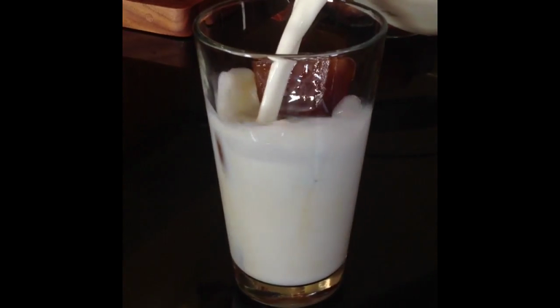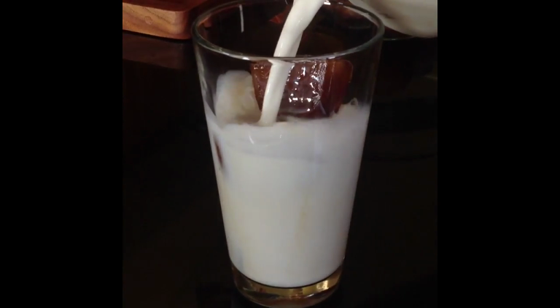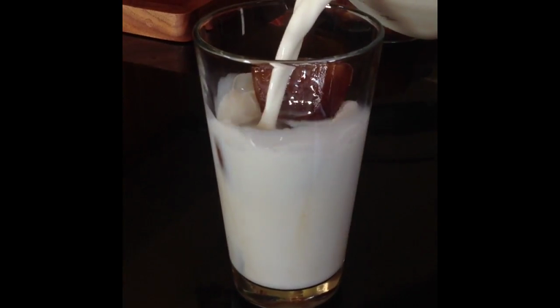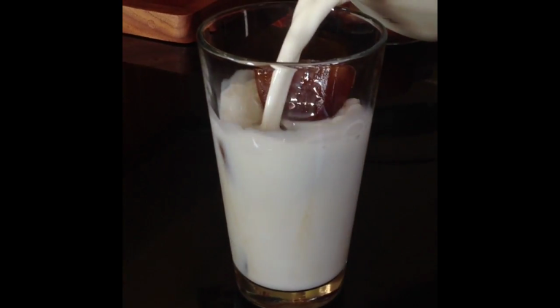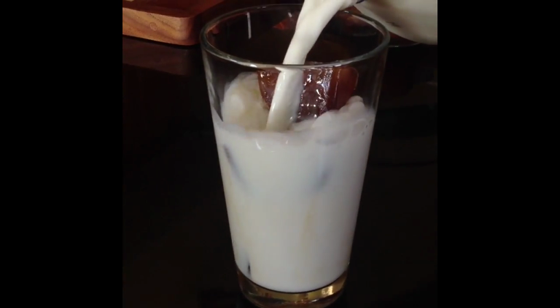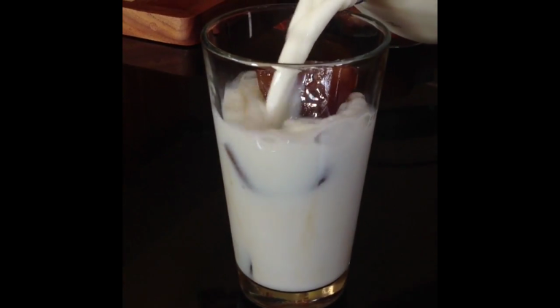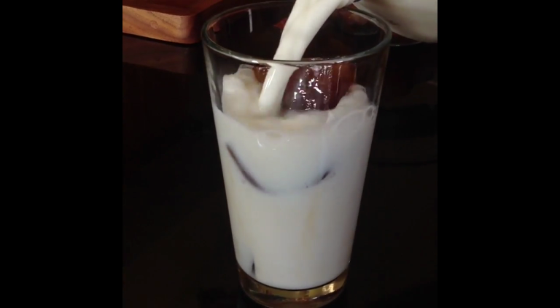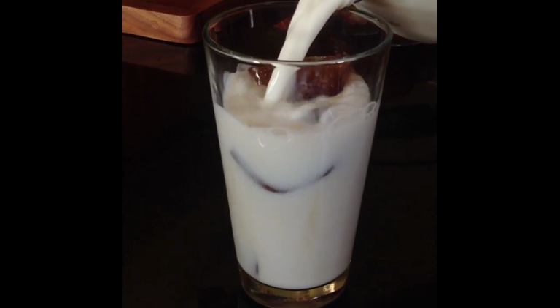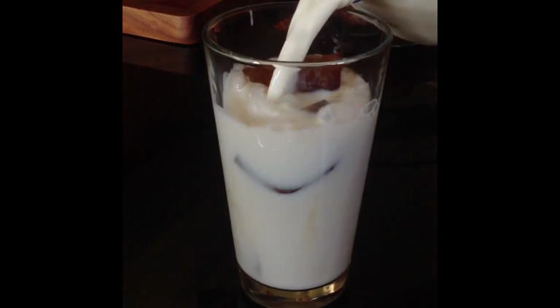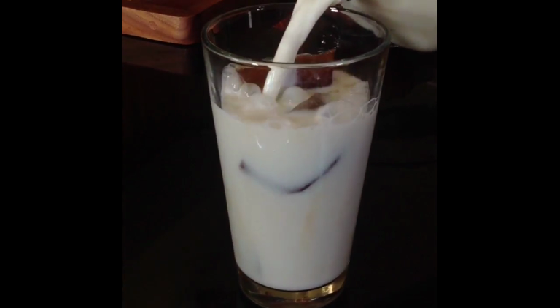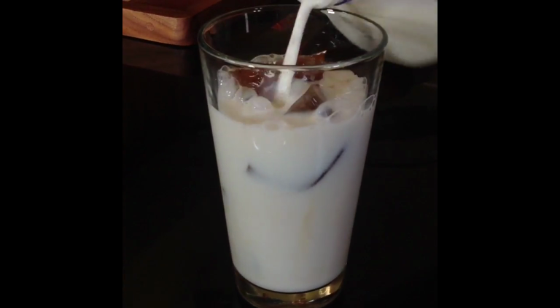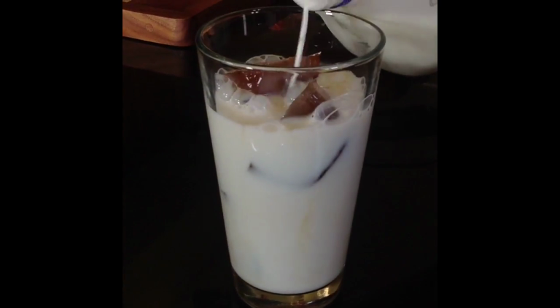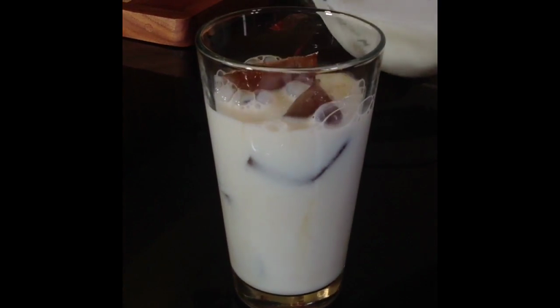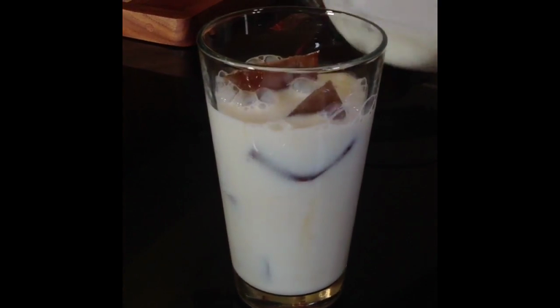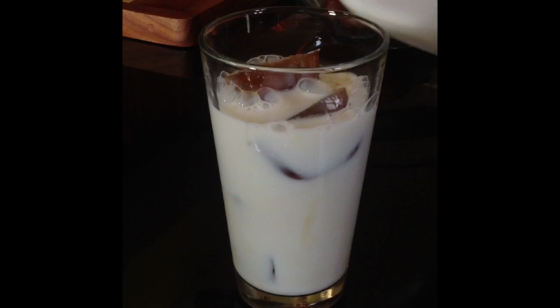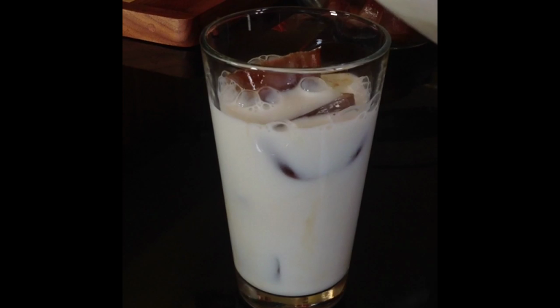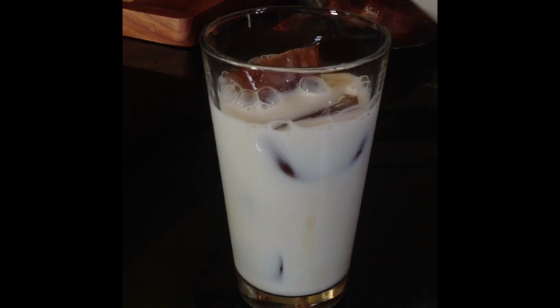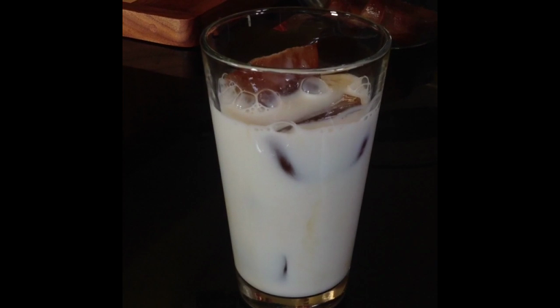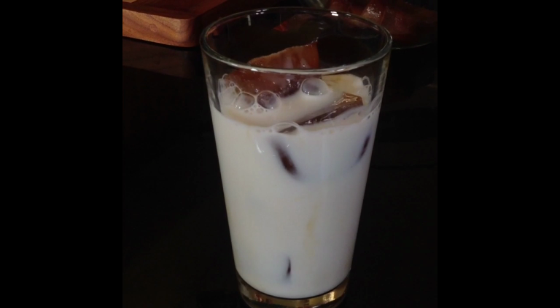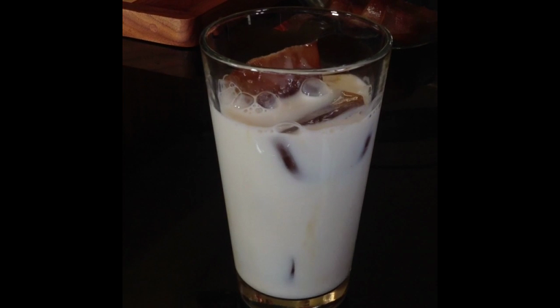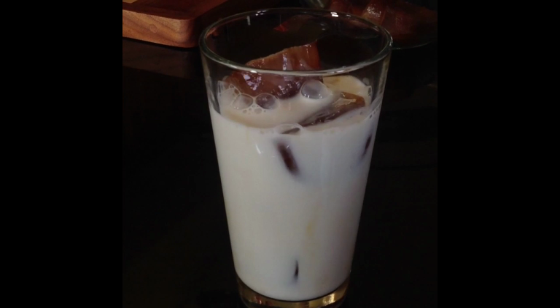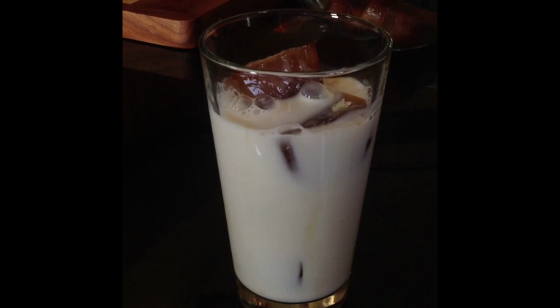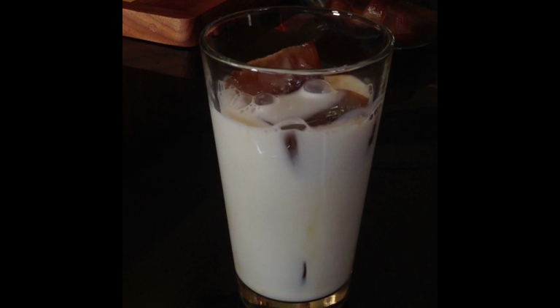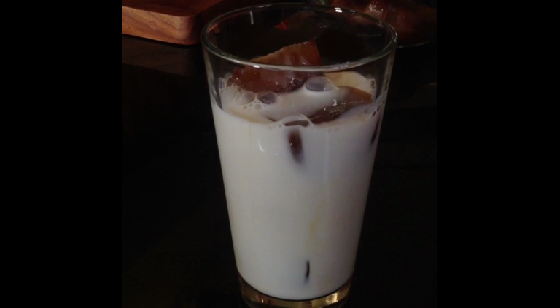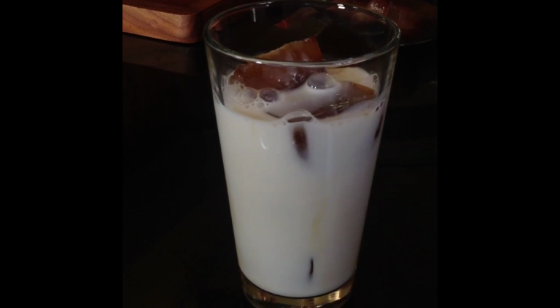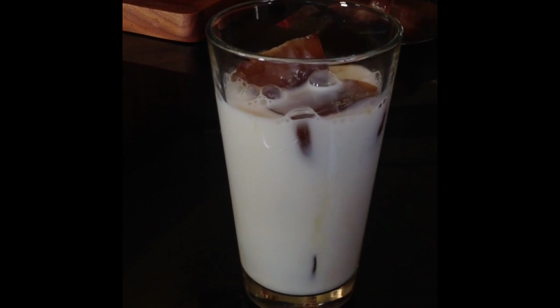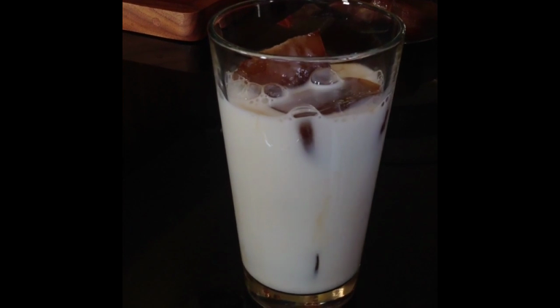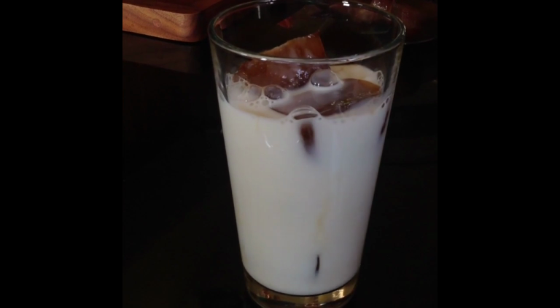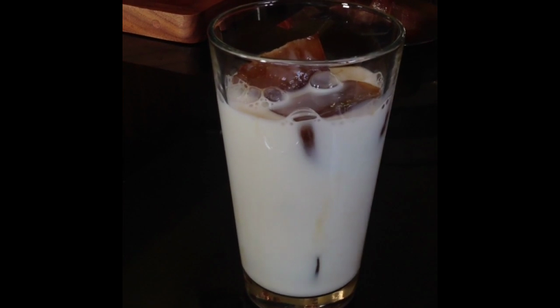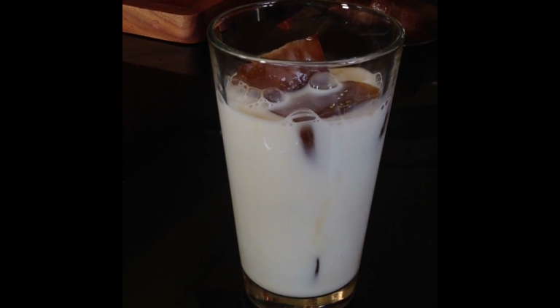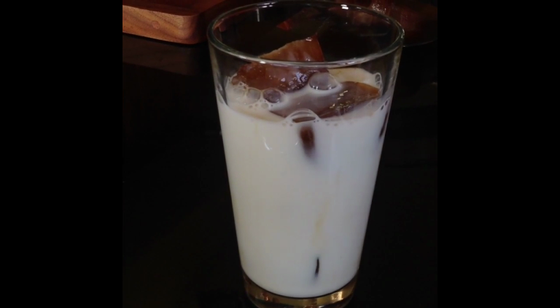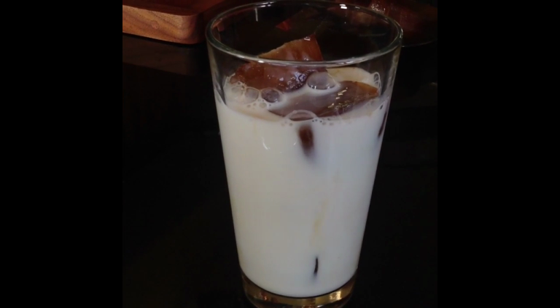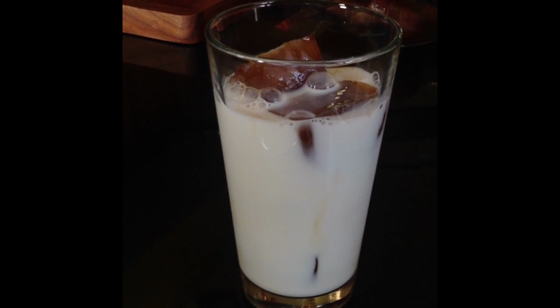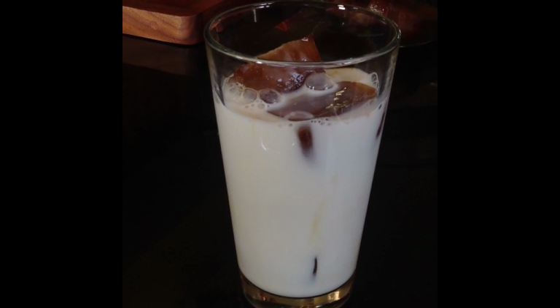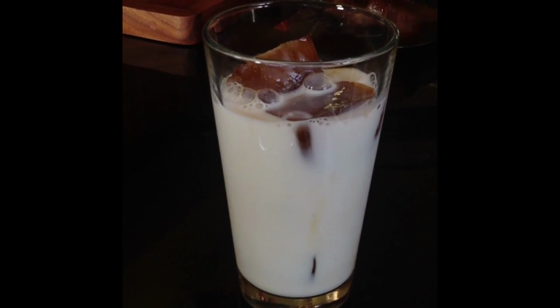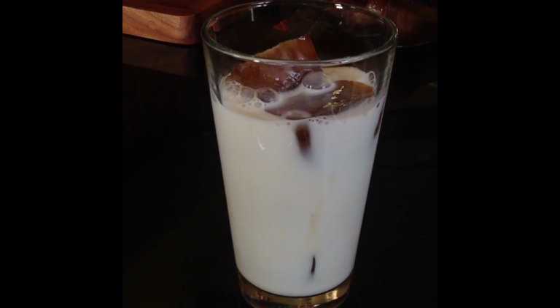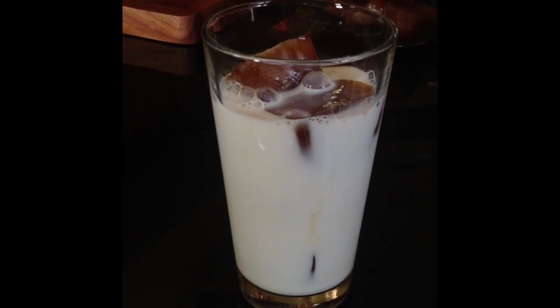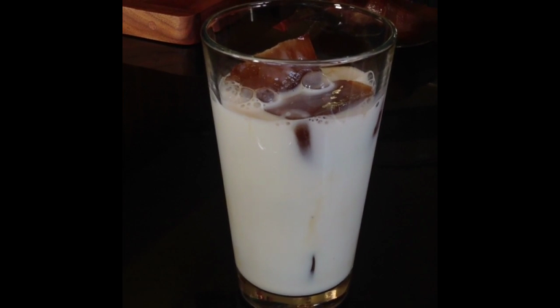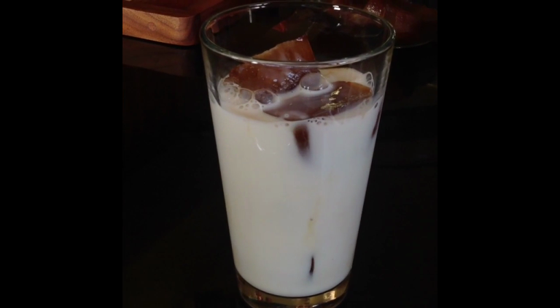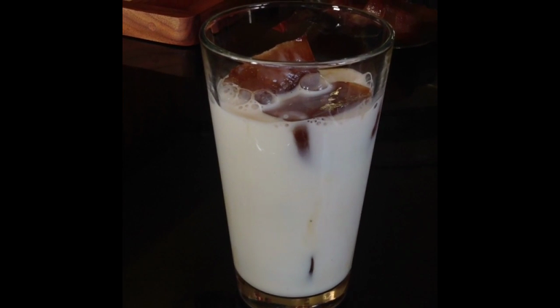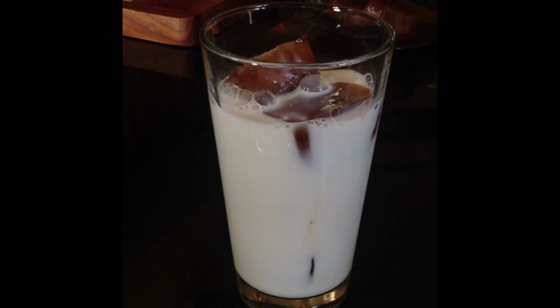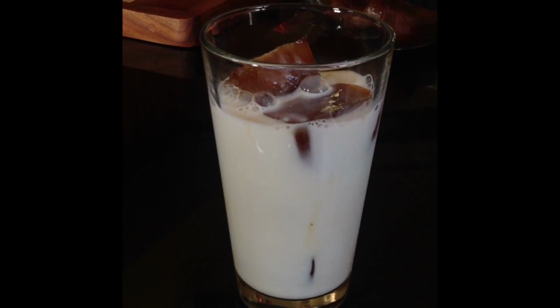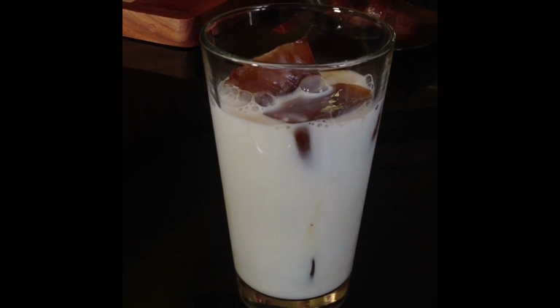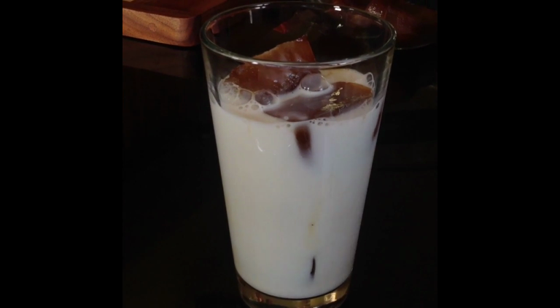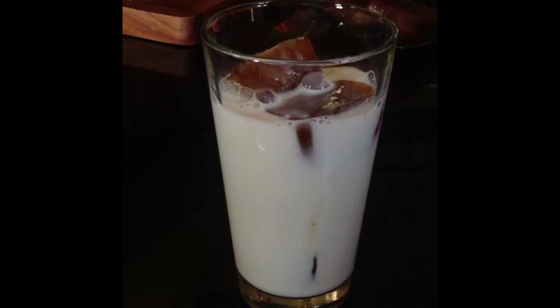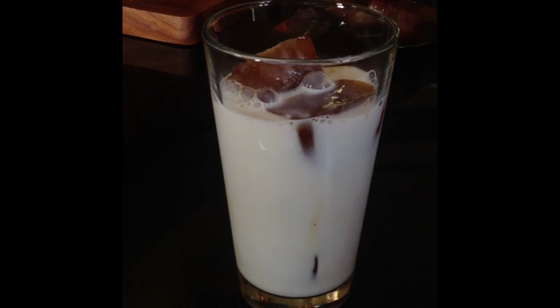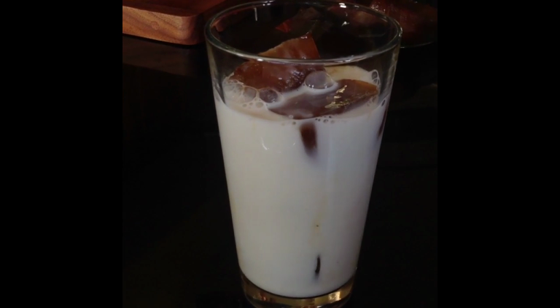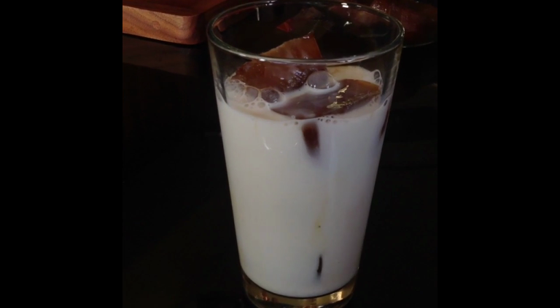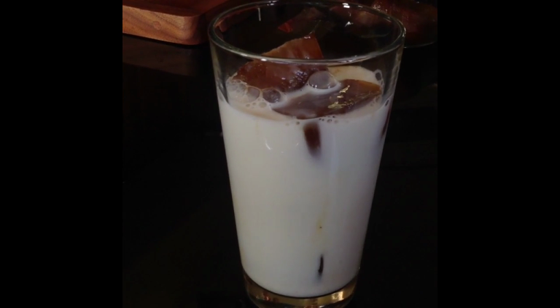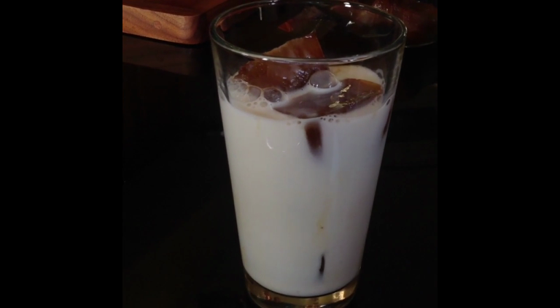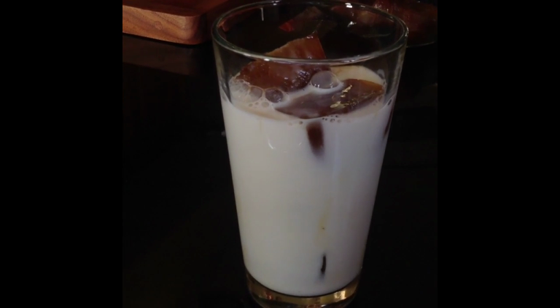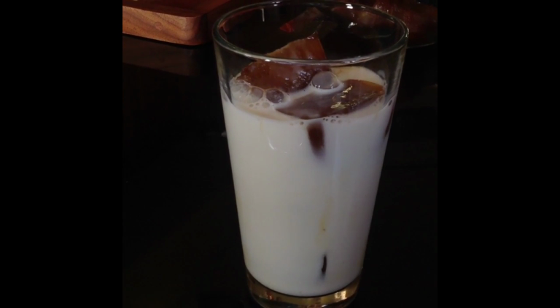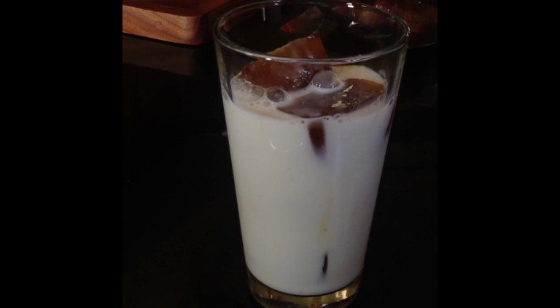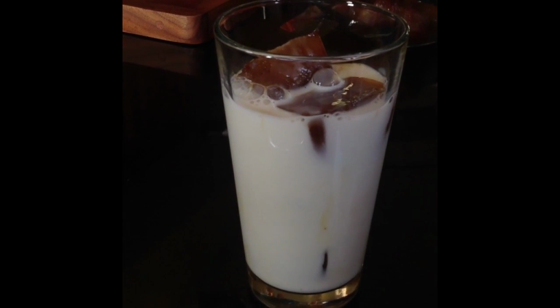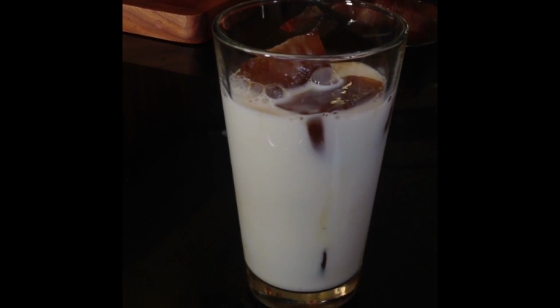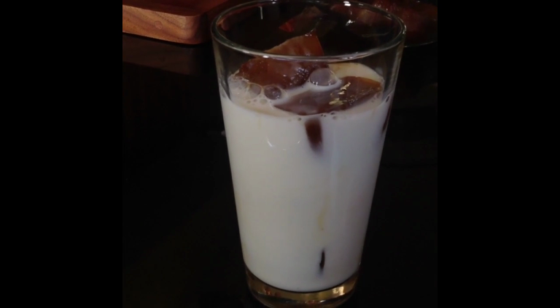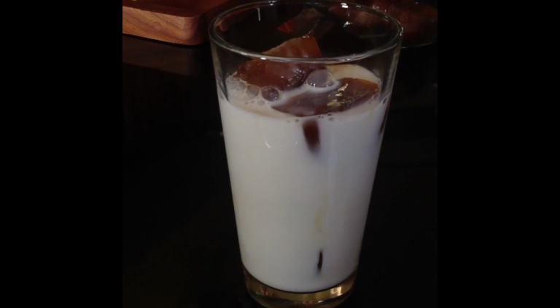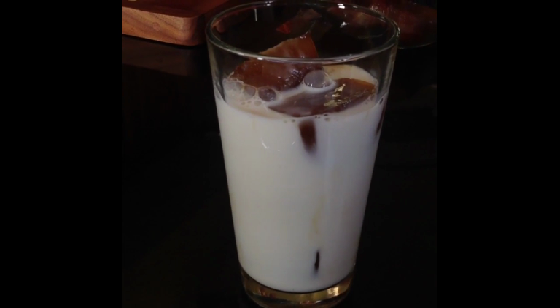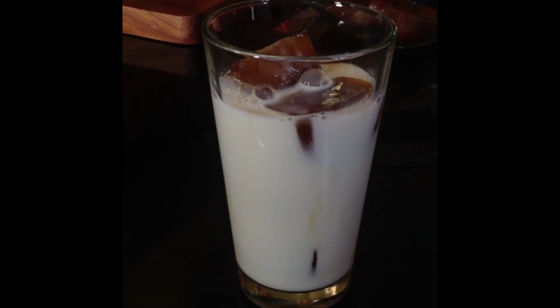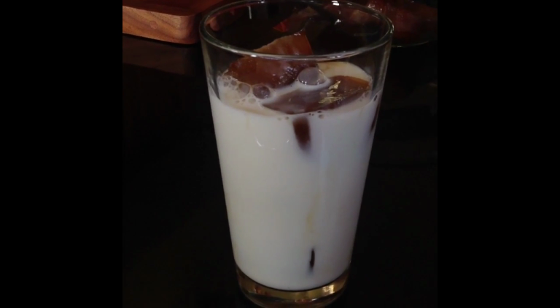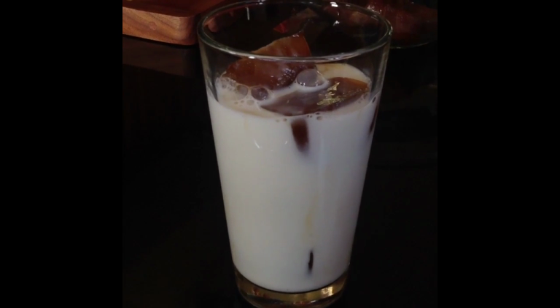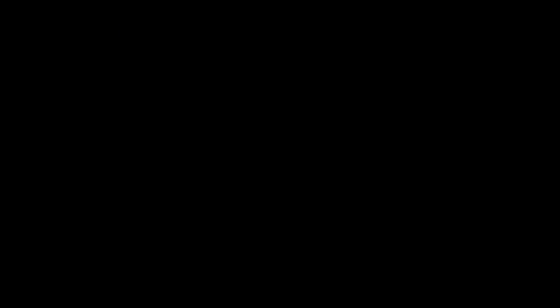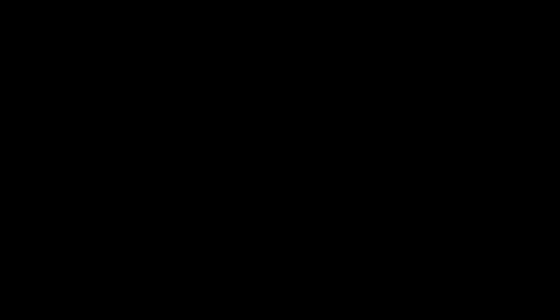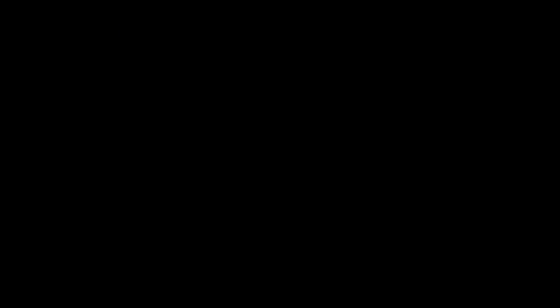Give it a little stir. For more recipes like this, visit us at www.whatscookingamerica.com.